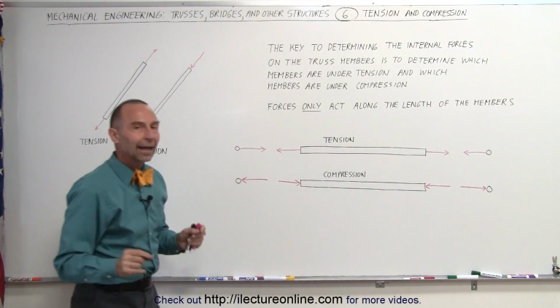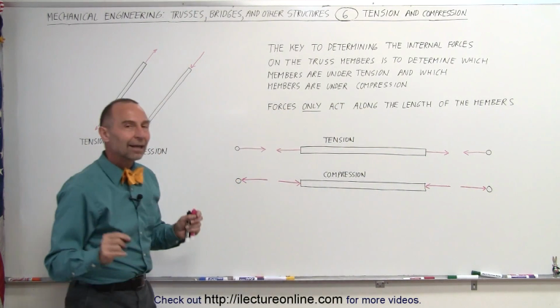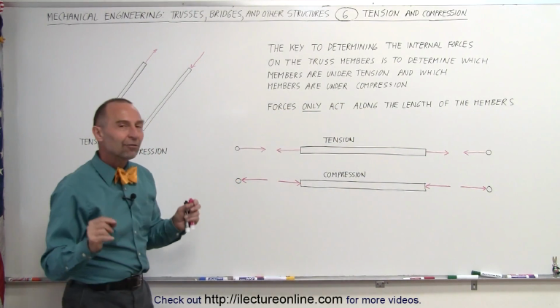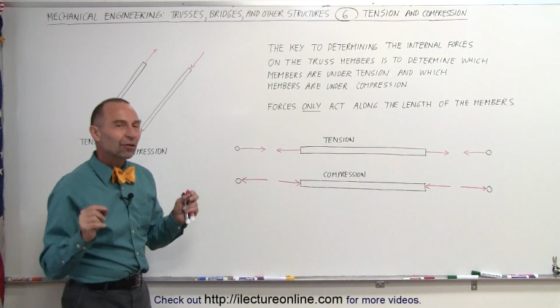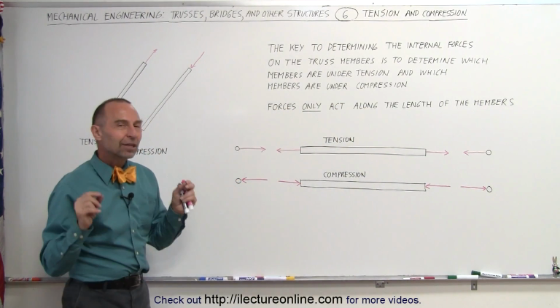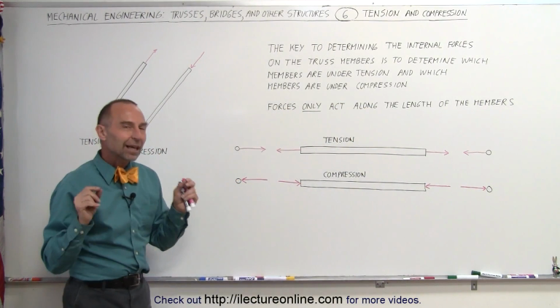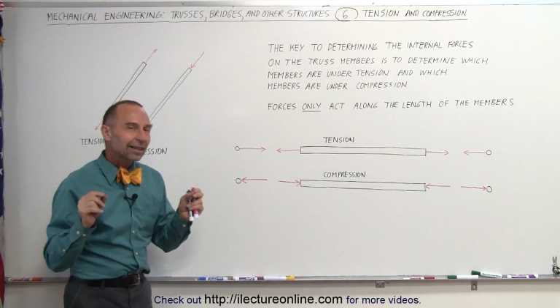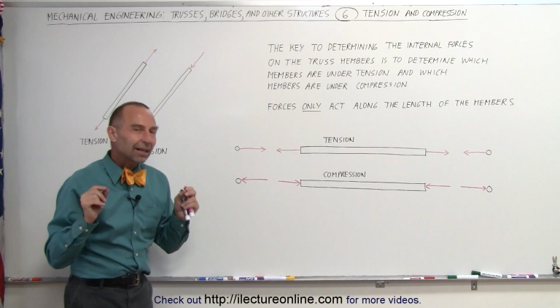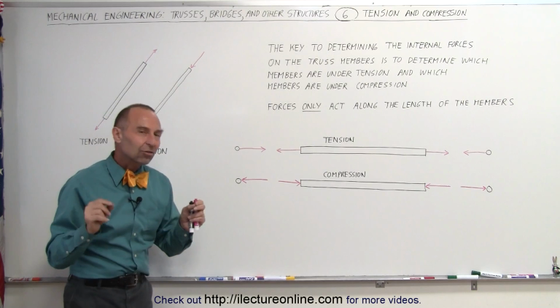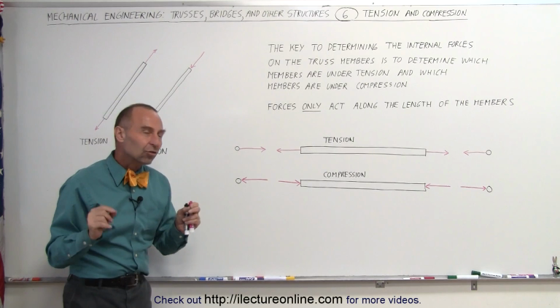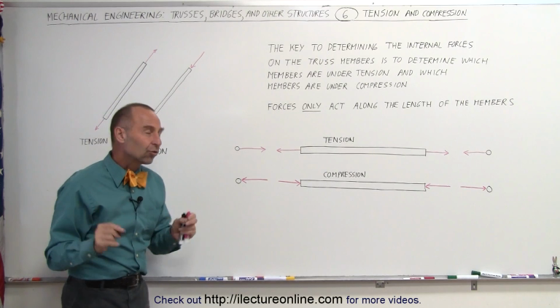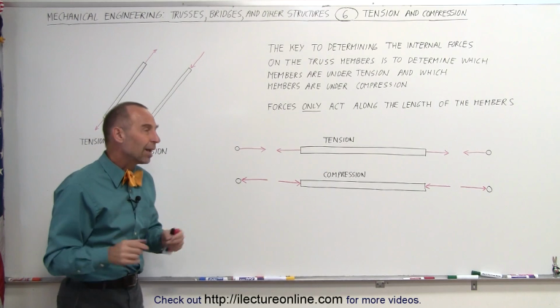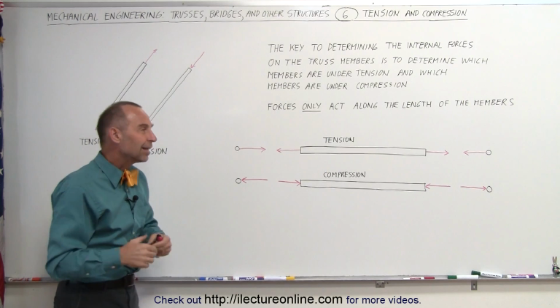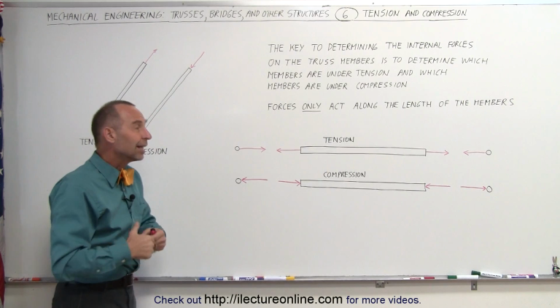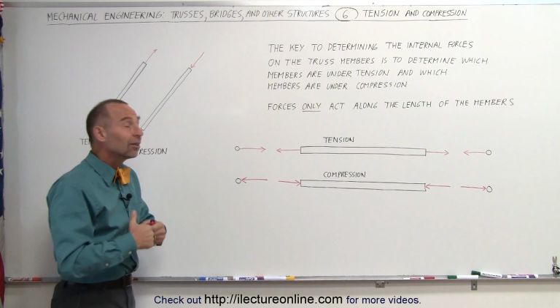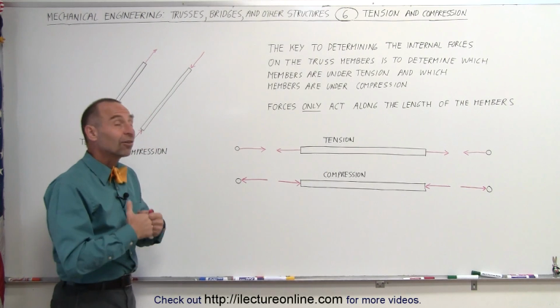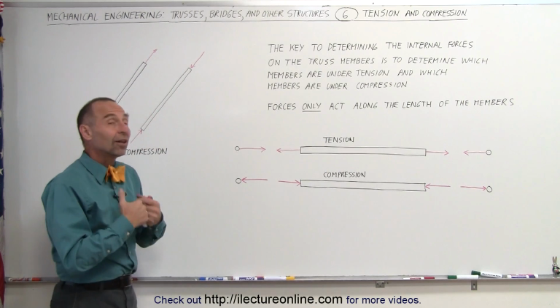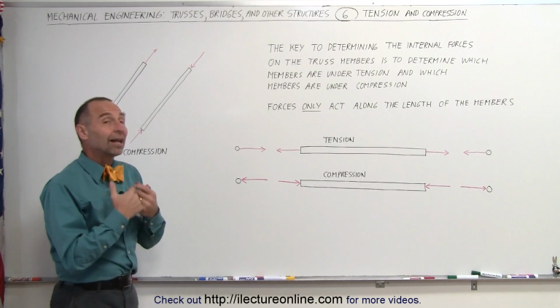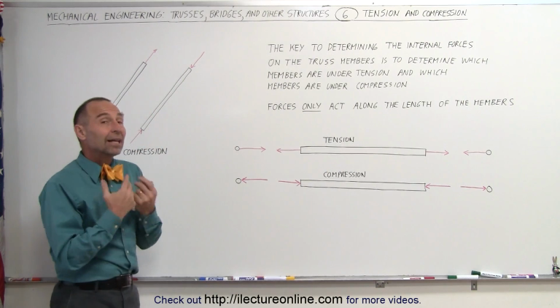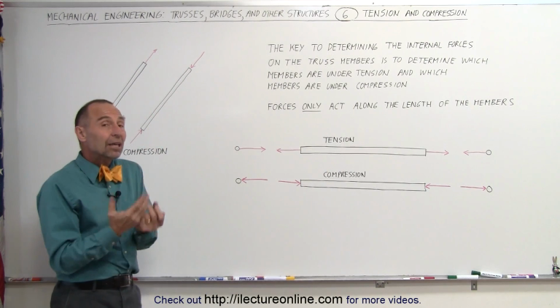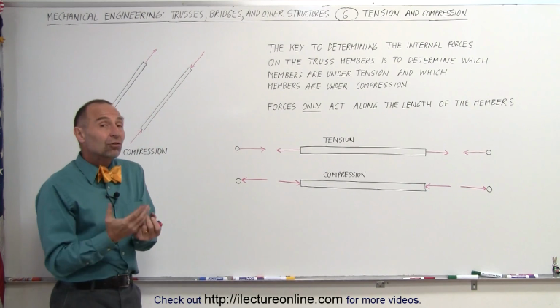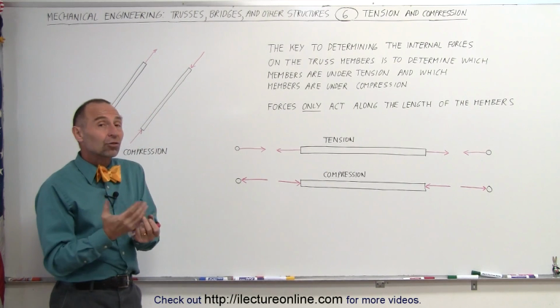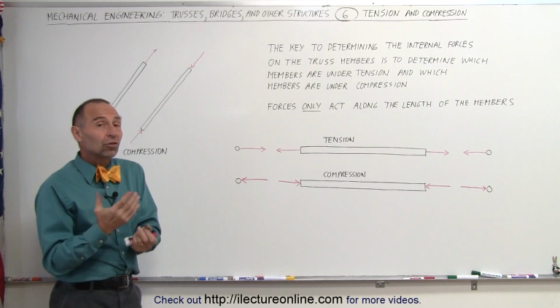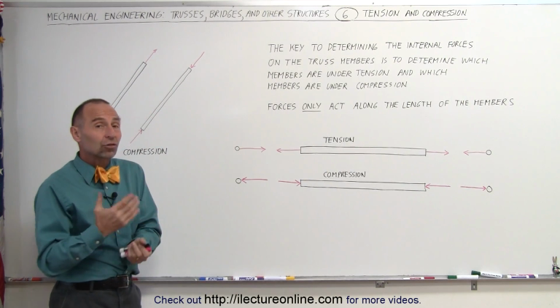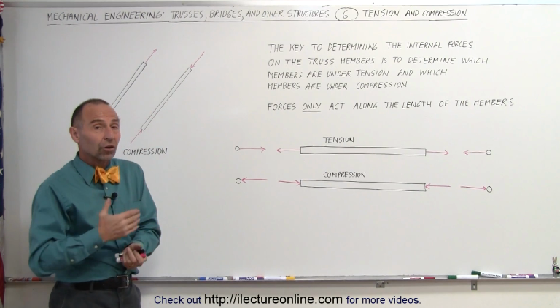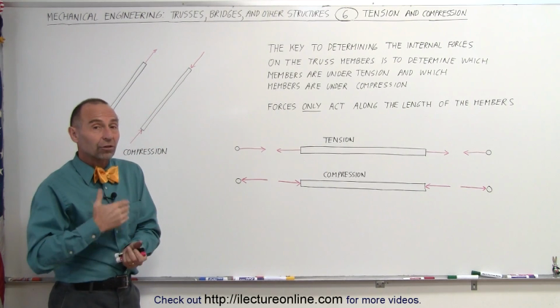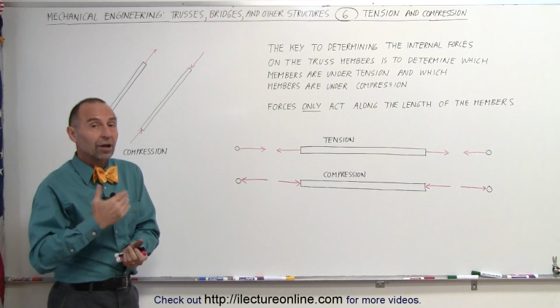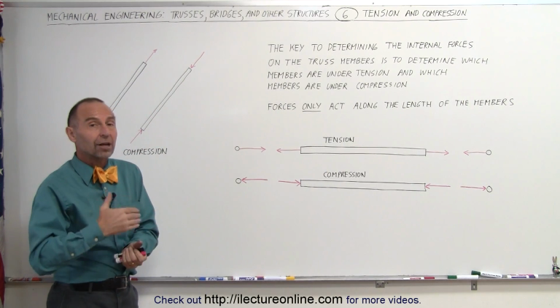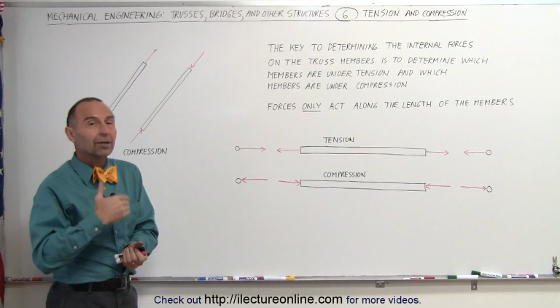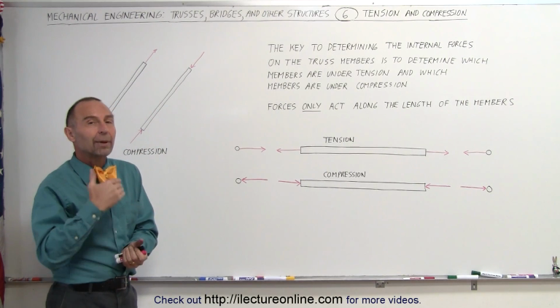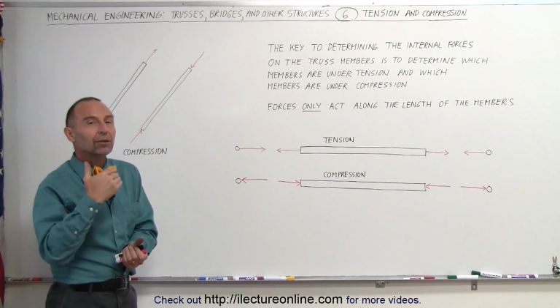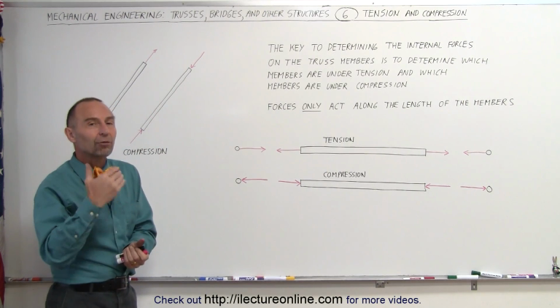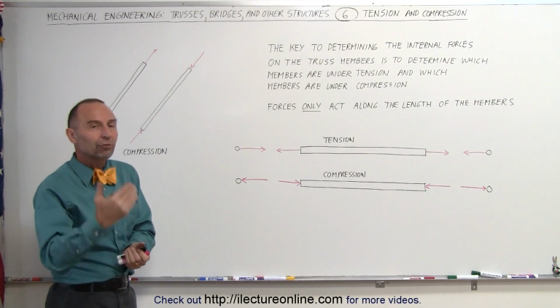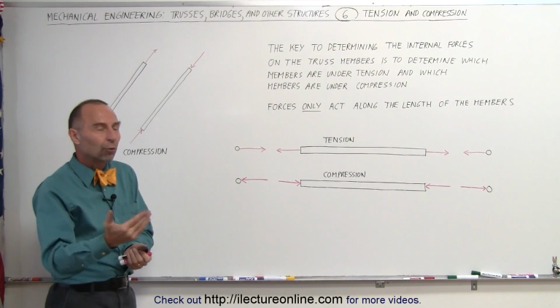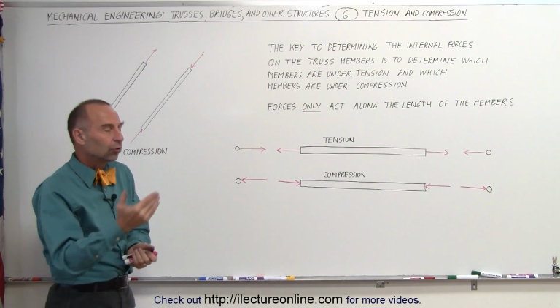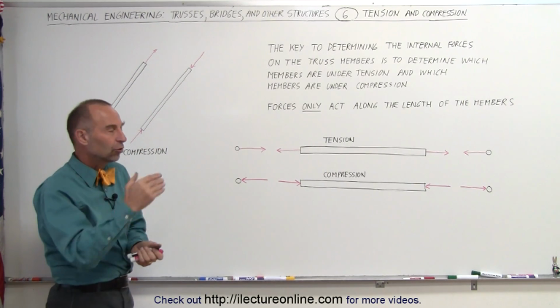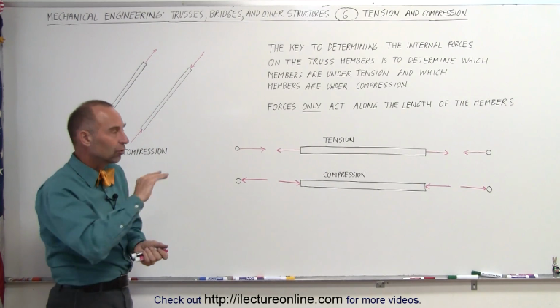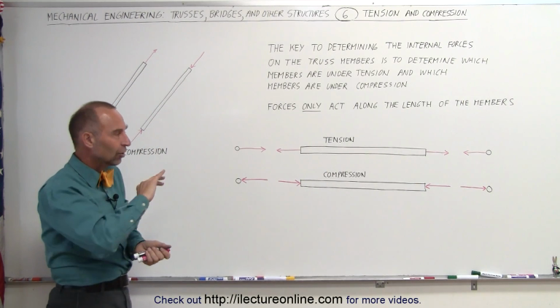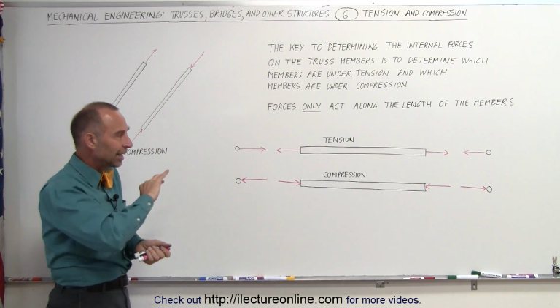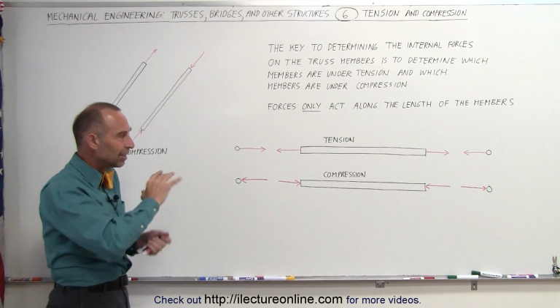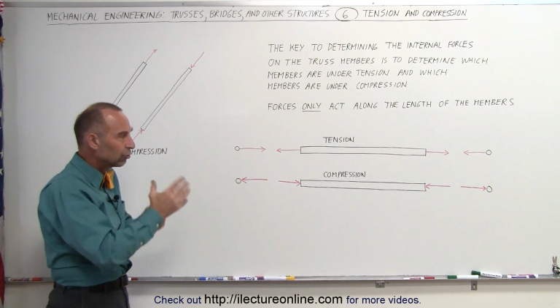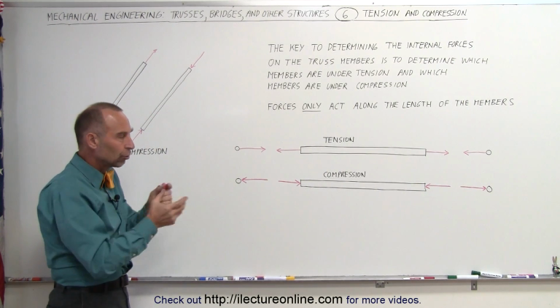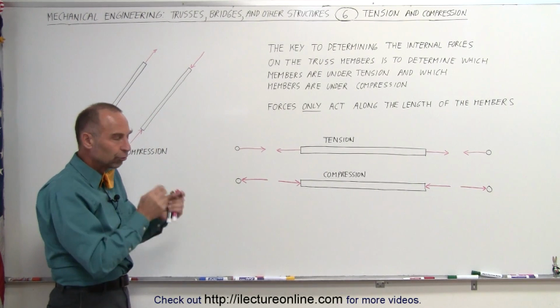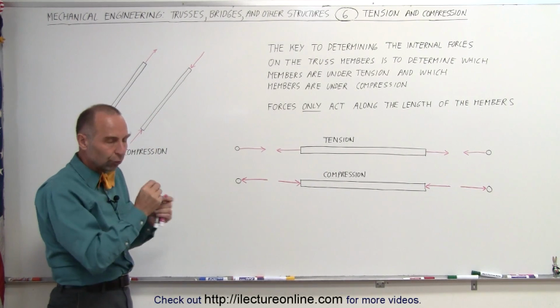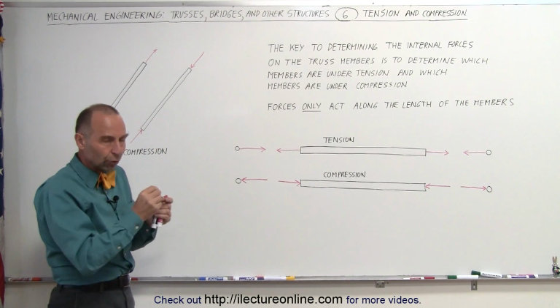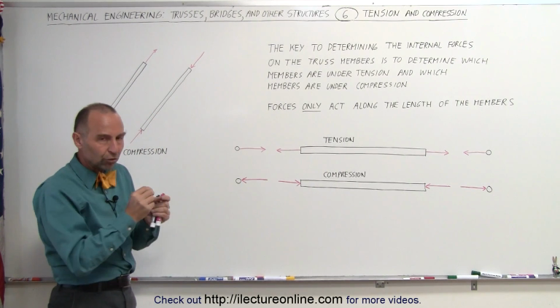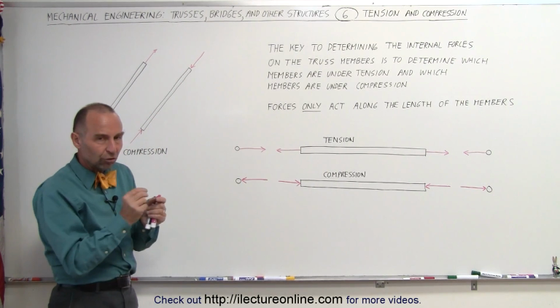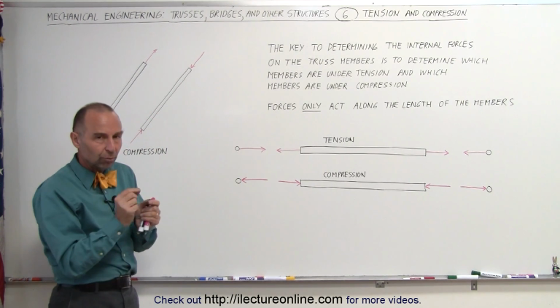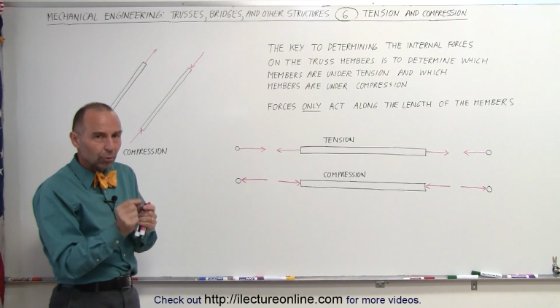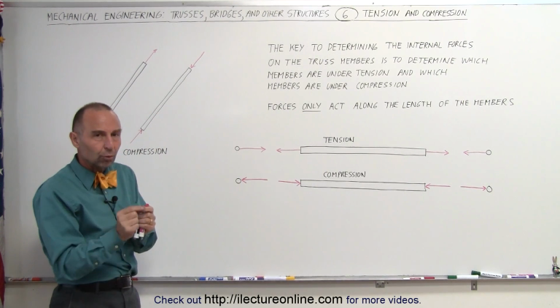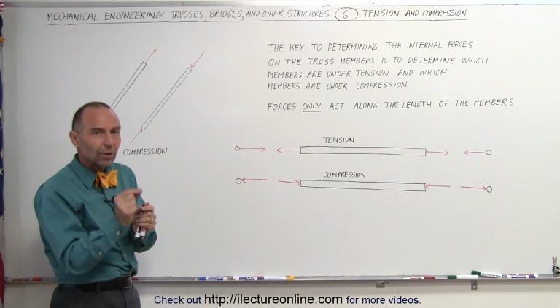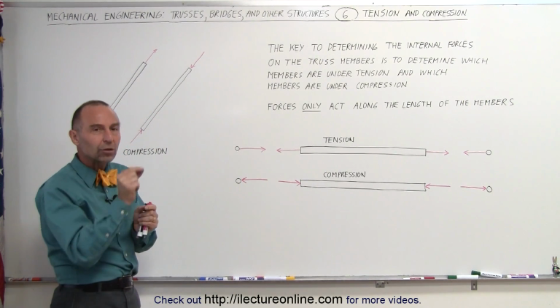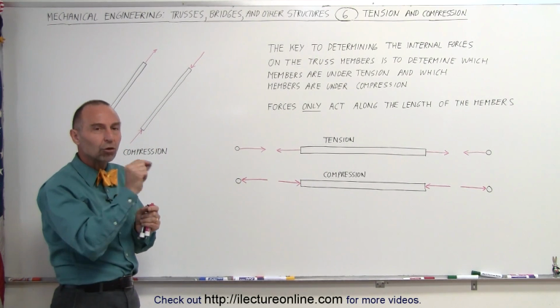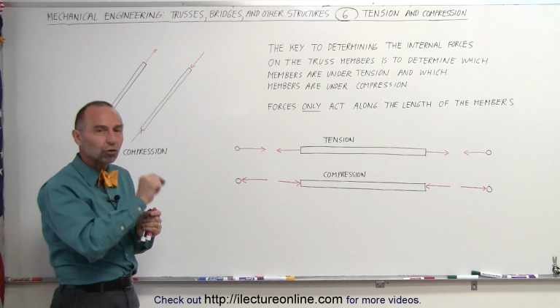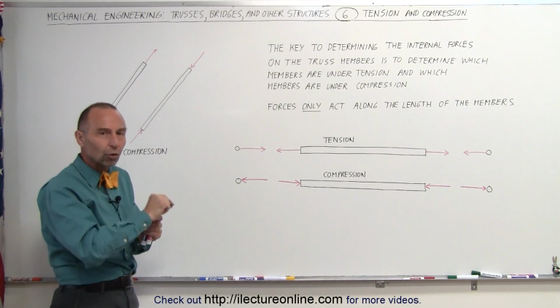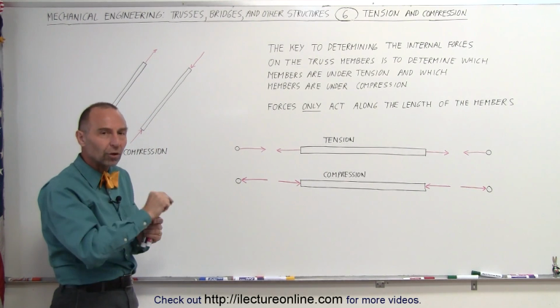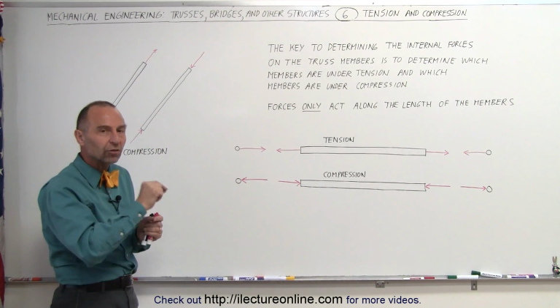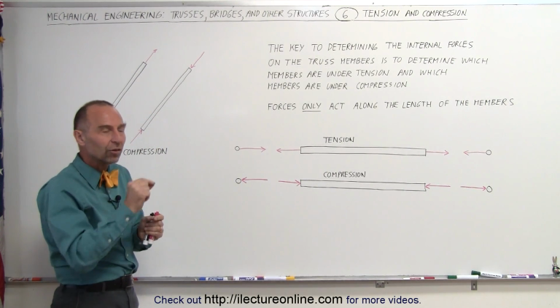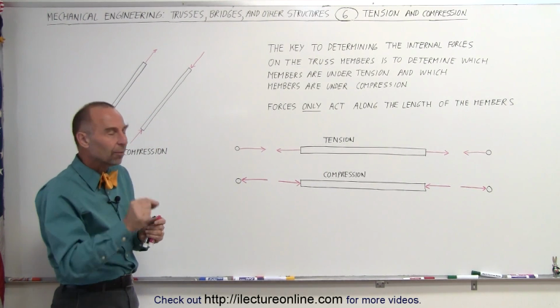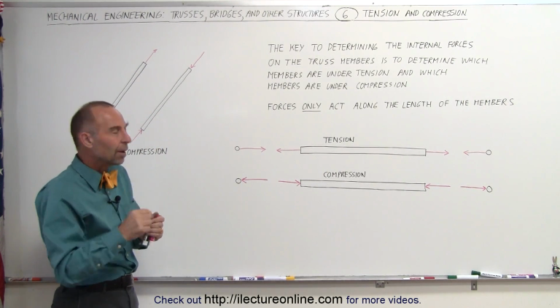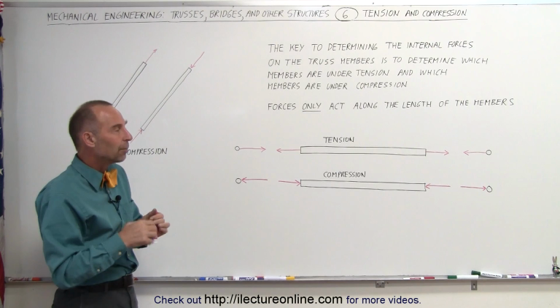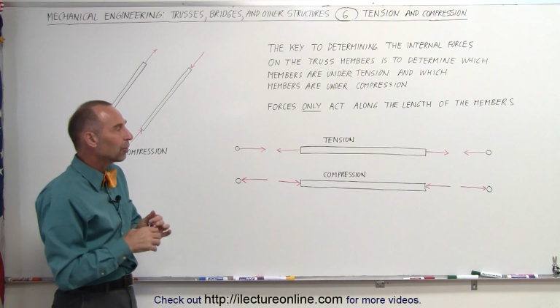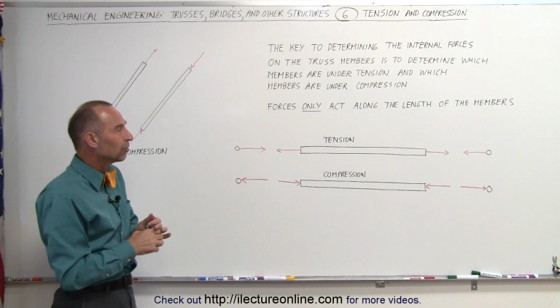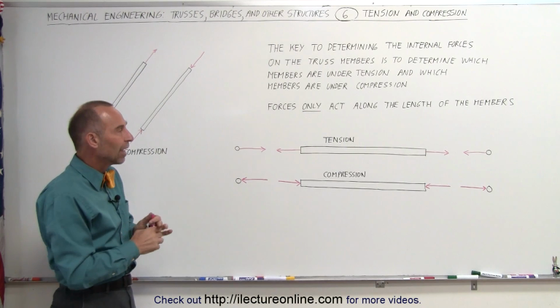If you get that straight, then it's a lot easier to start talking about the forces — the inter-forces between the joints and the members — as we calculate the forces throughout the truss.